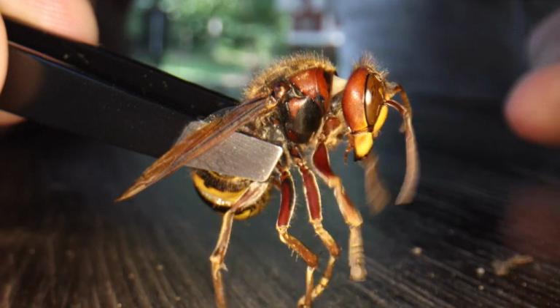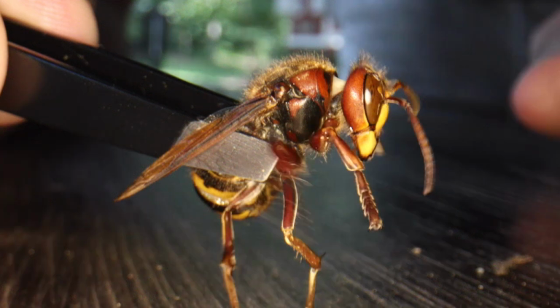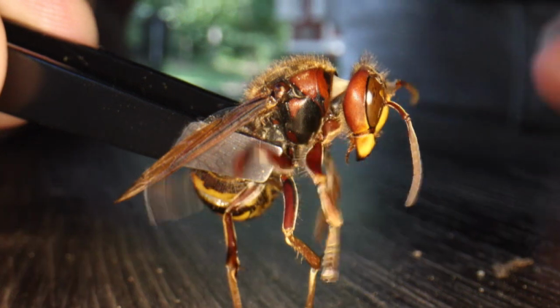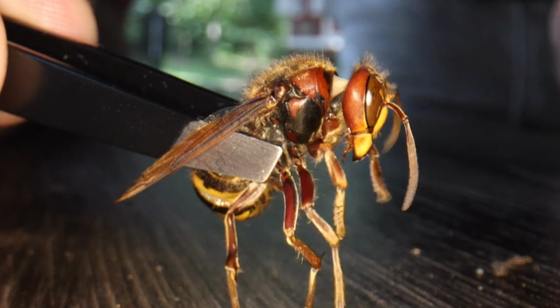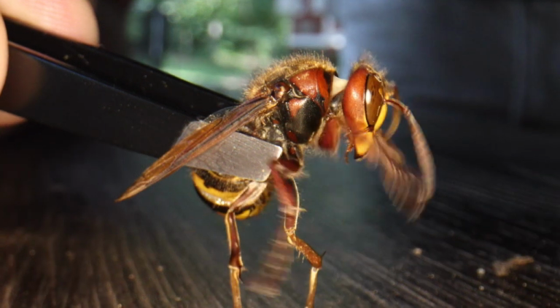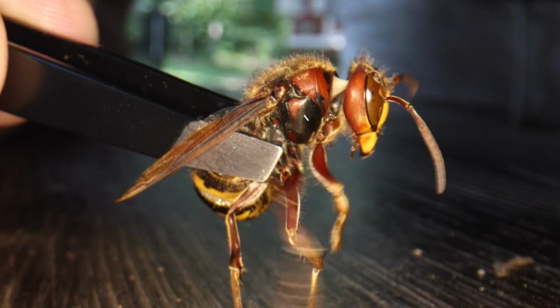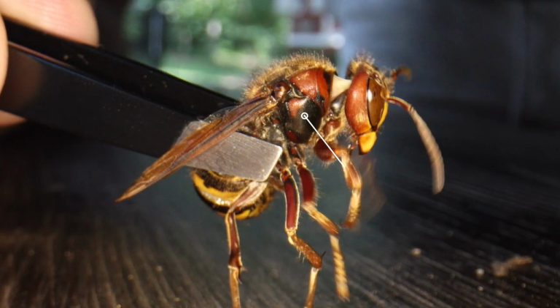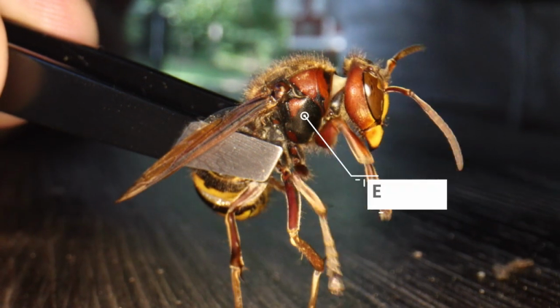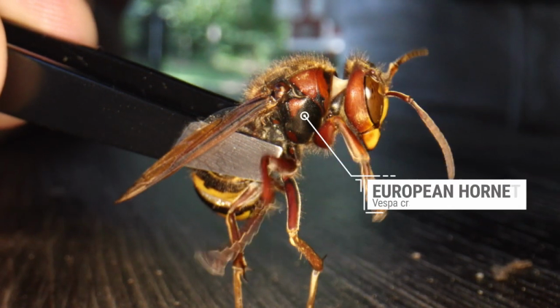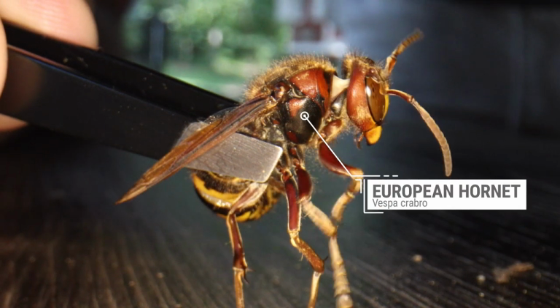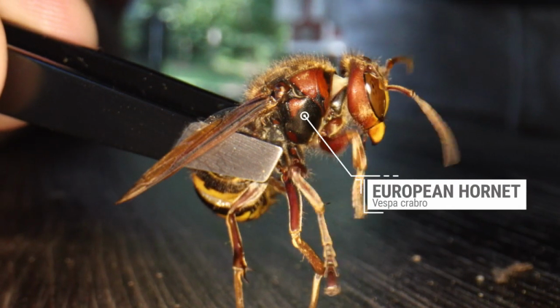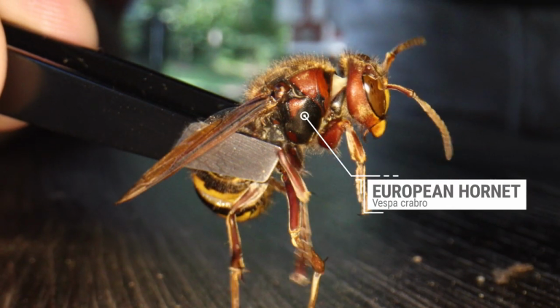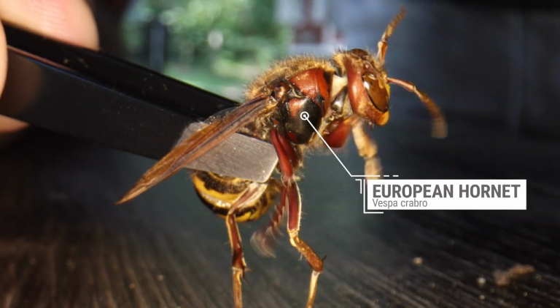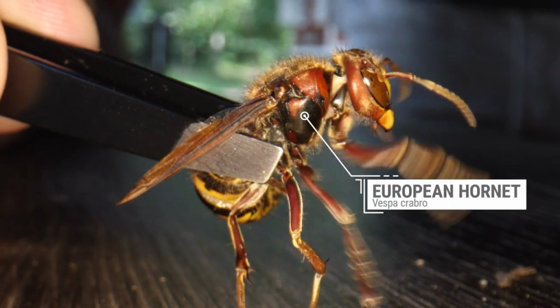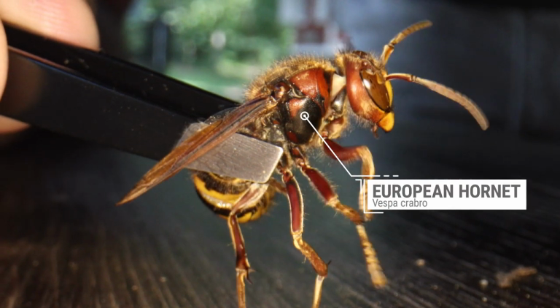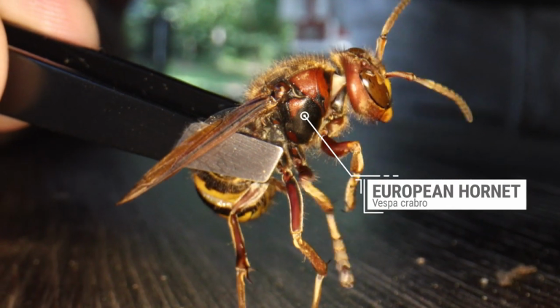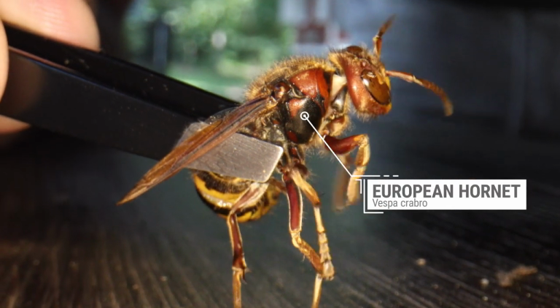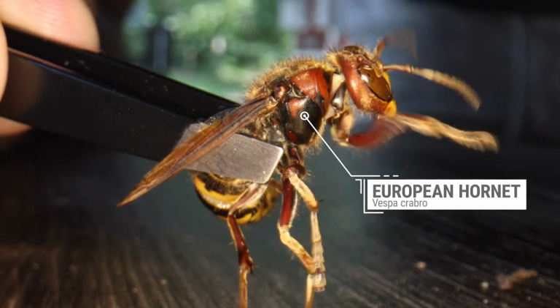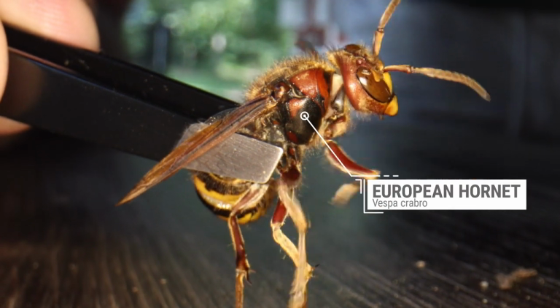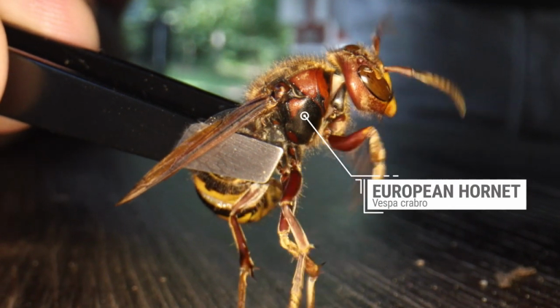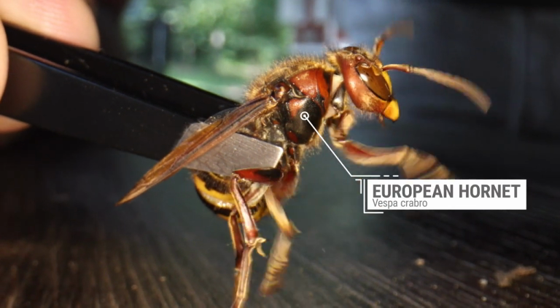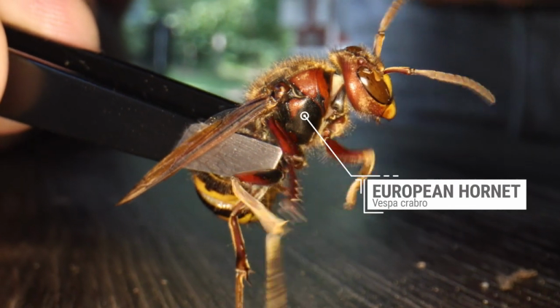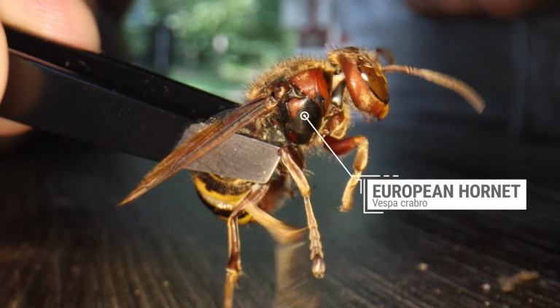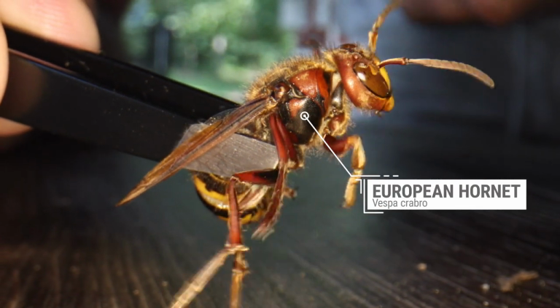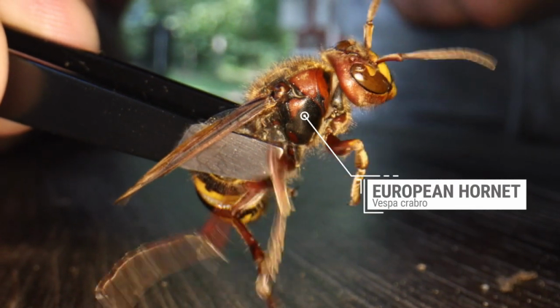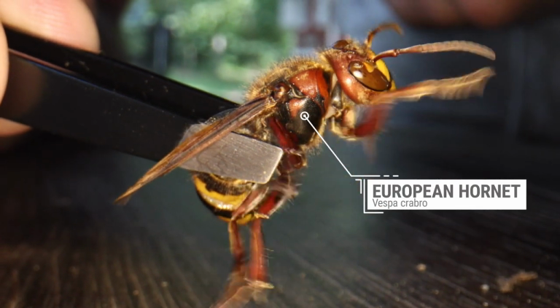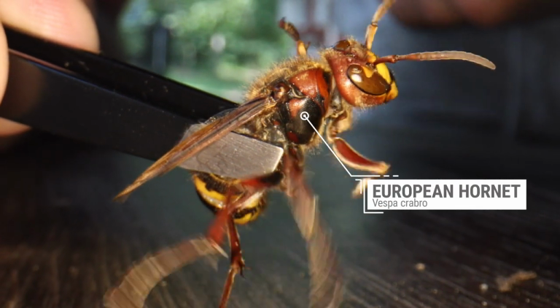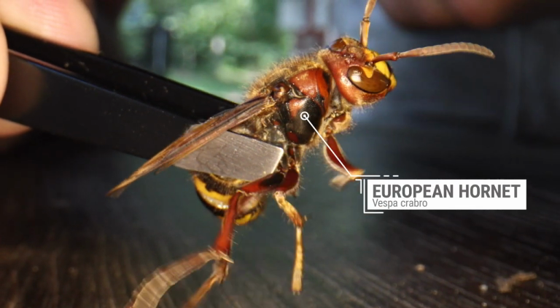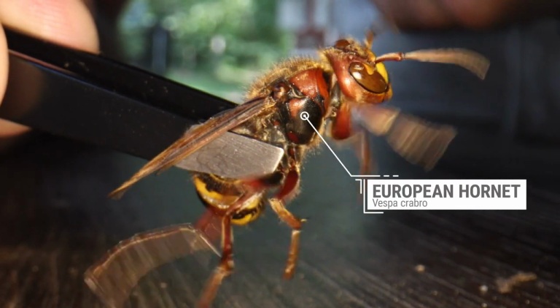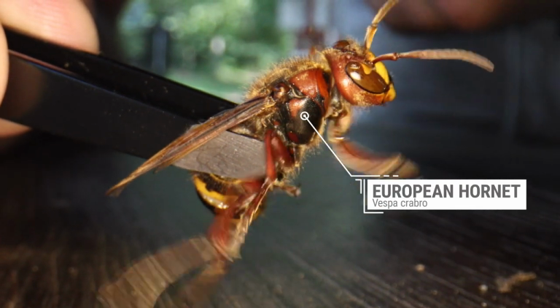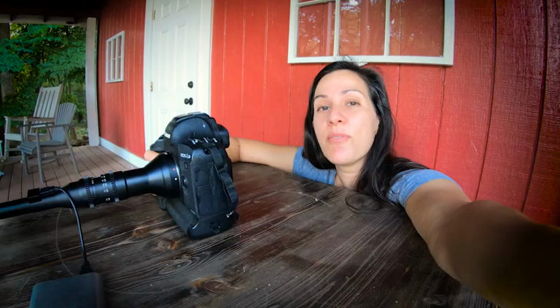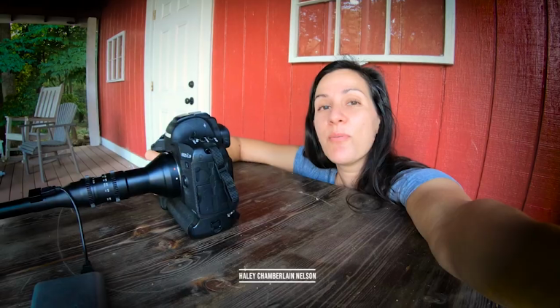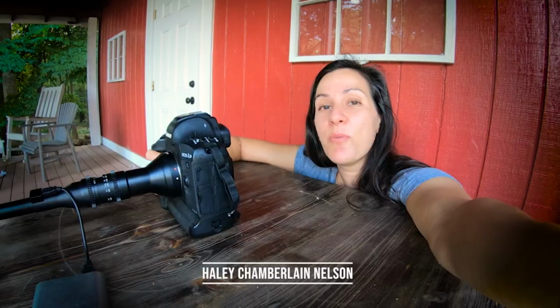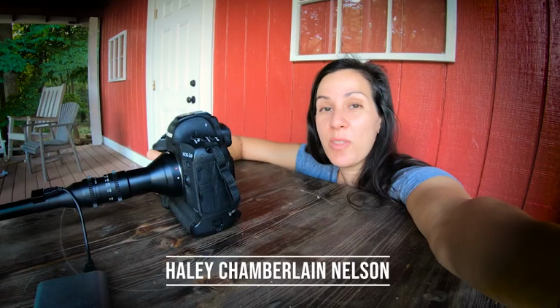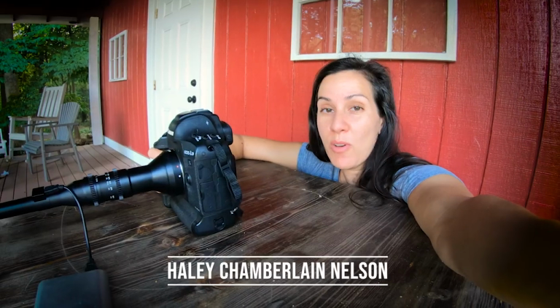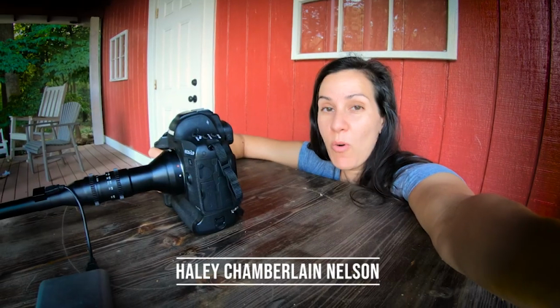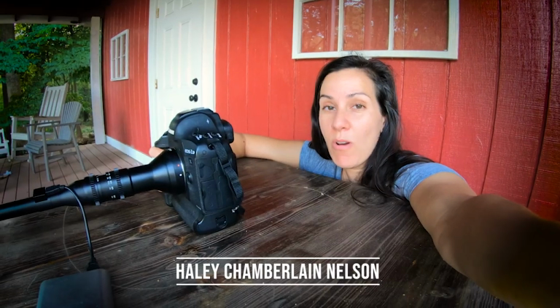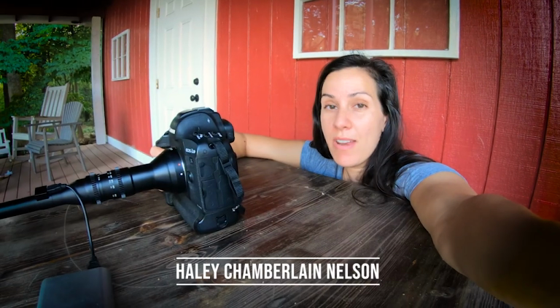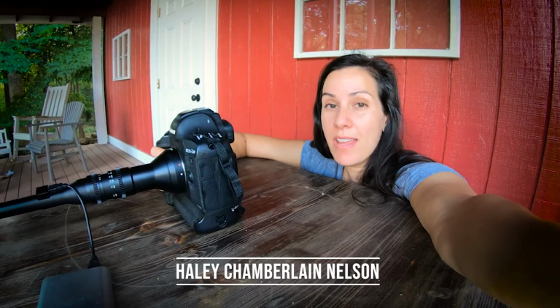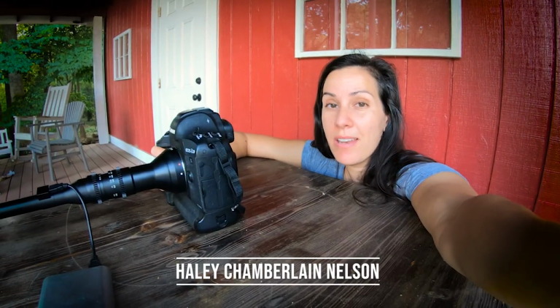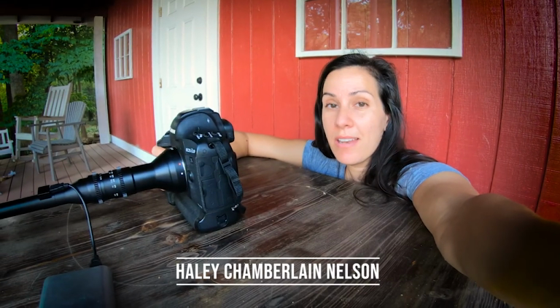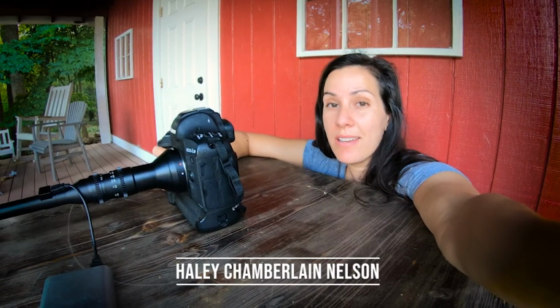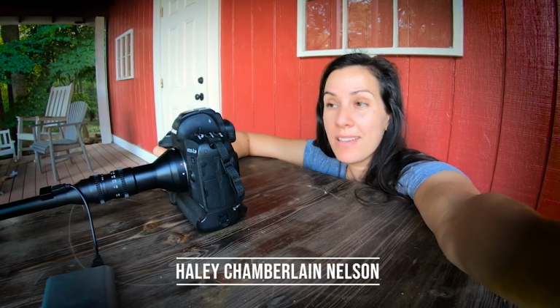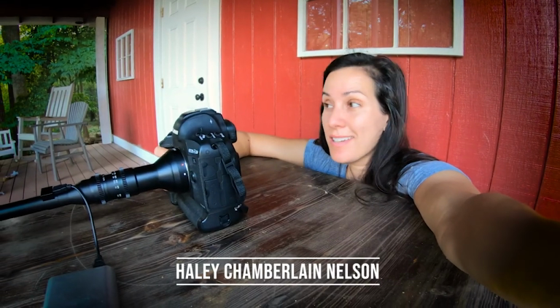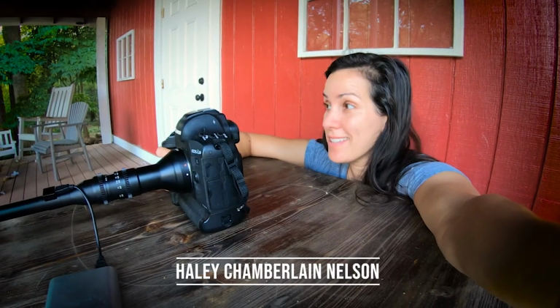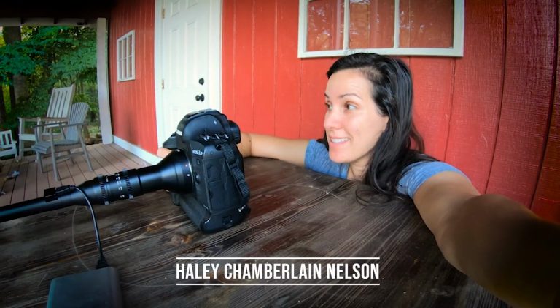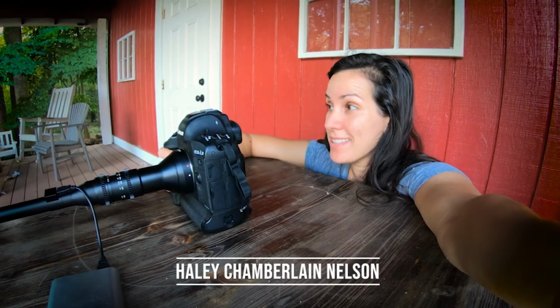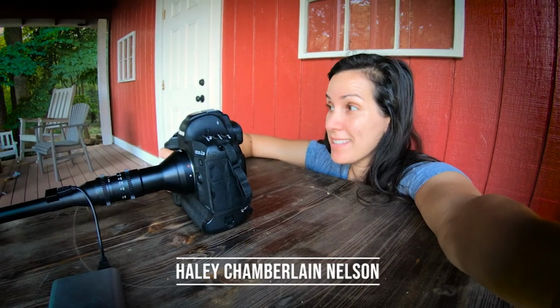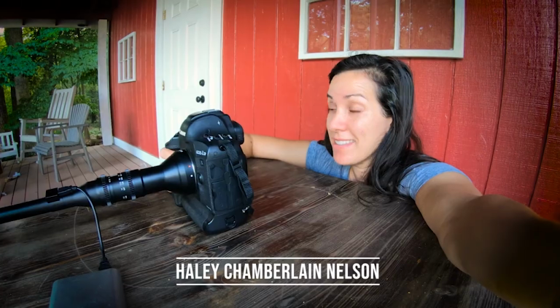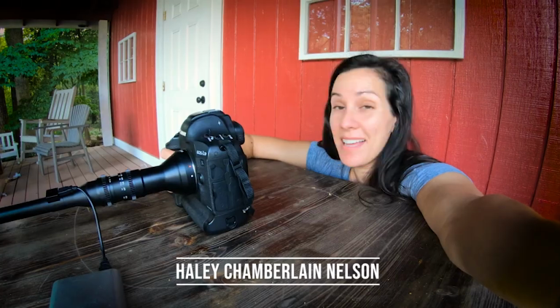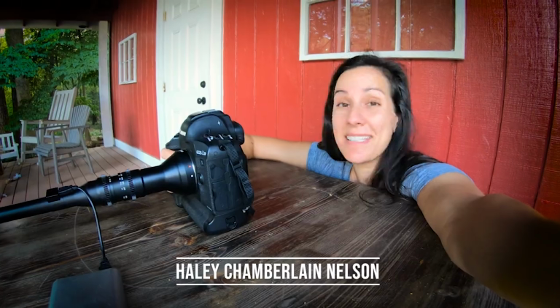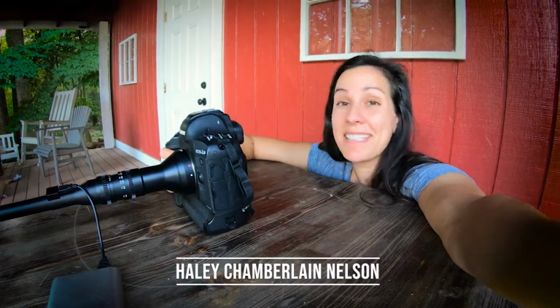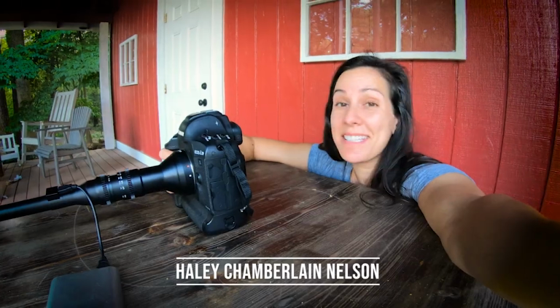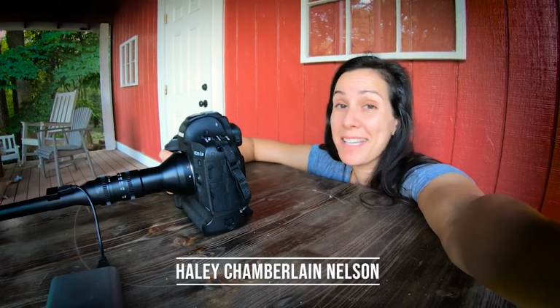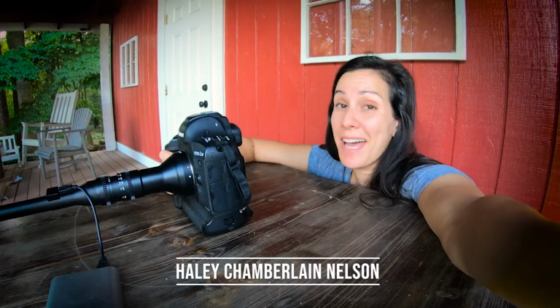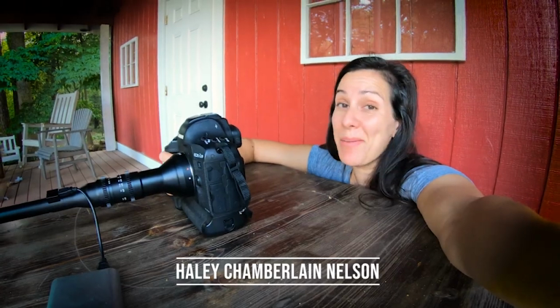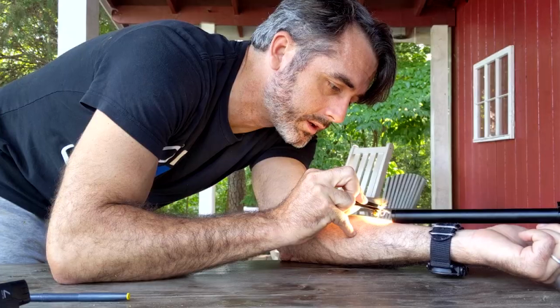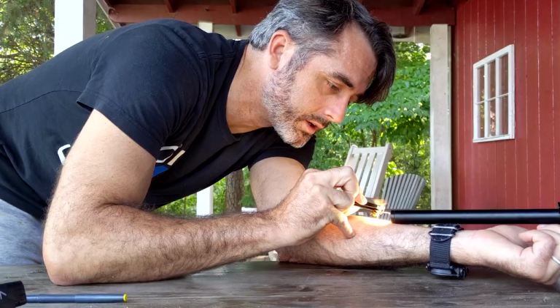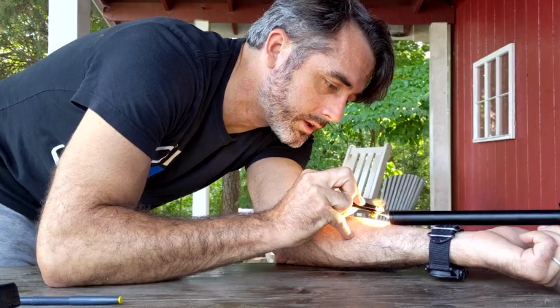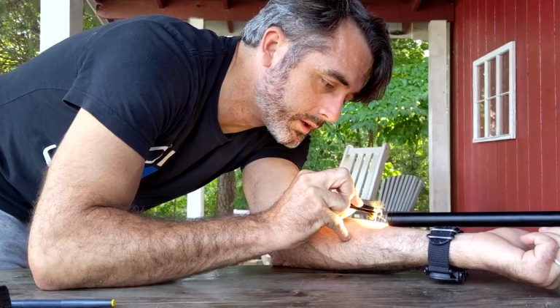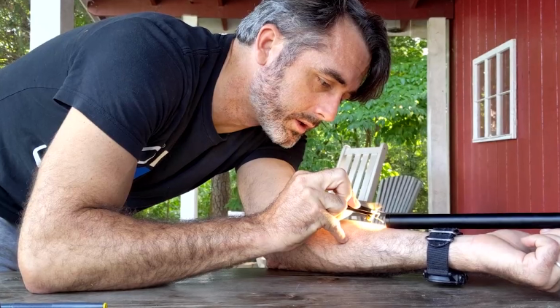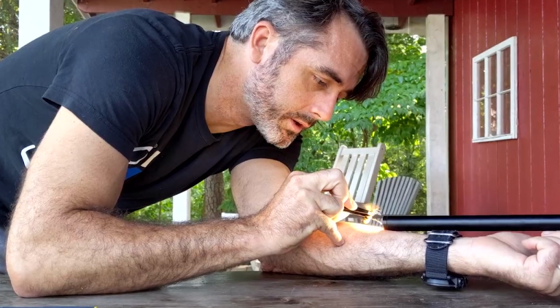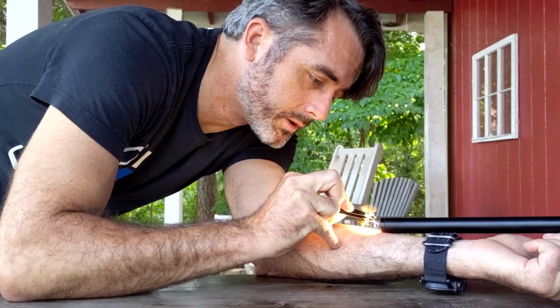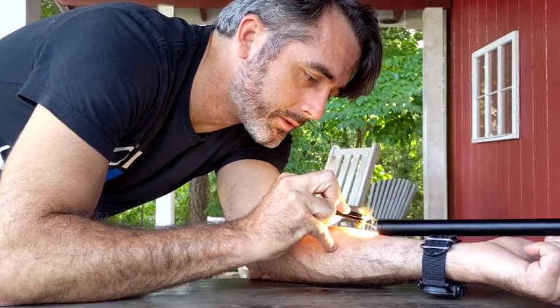About to film my husband stinging himself with a hornet, because that's got to be a good idea.